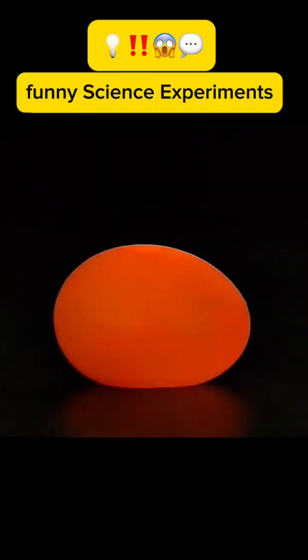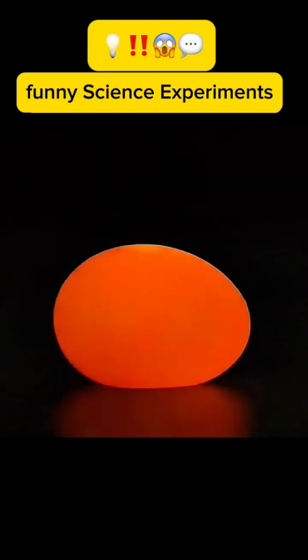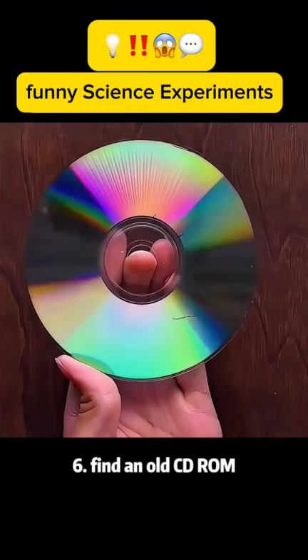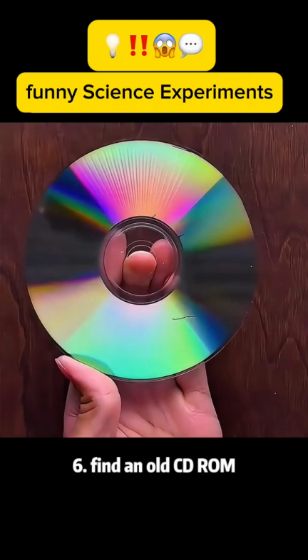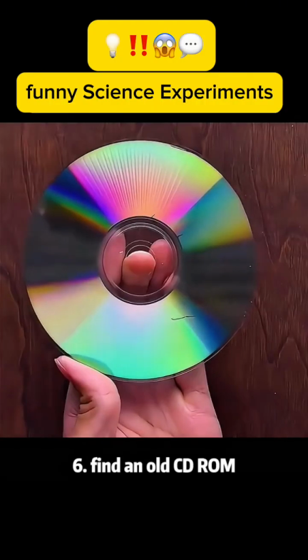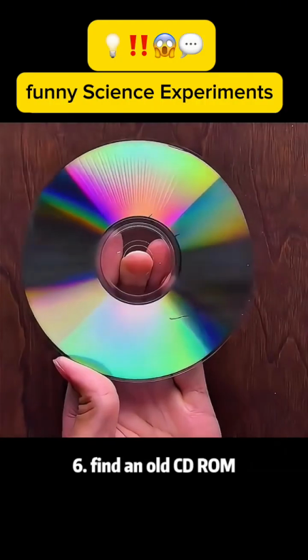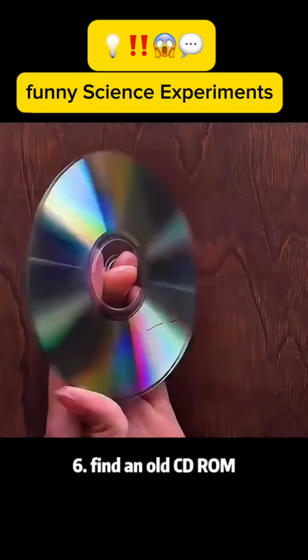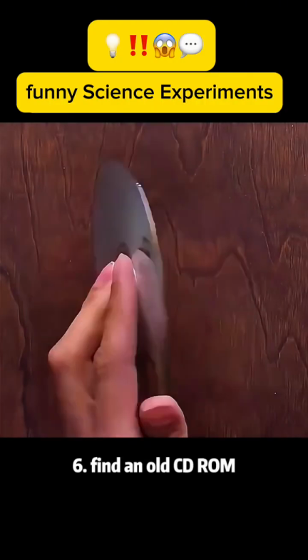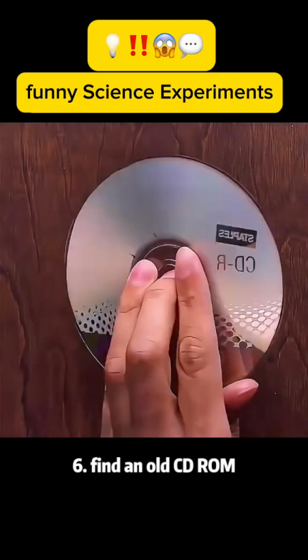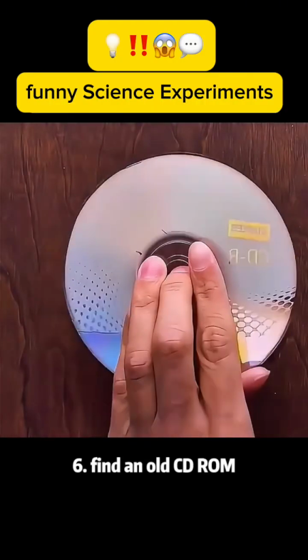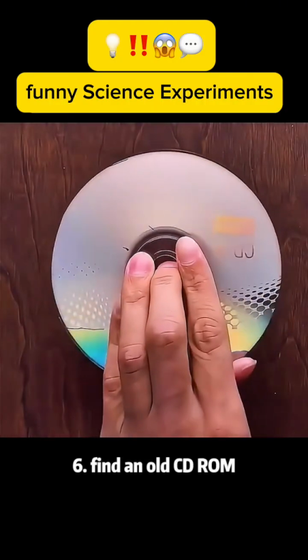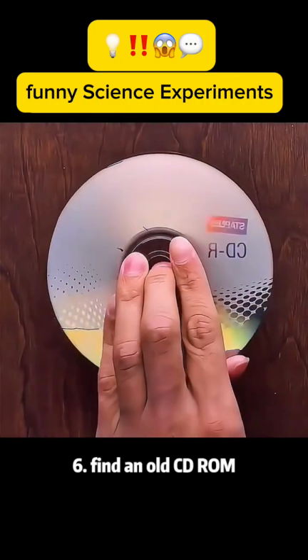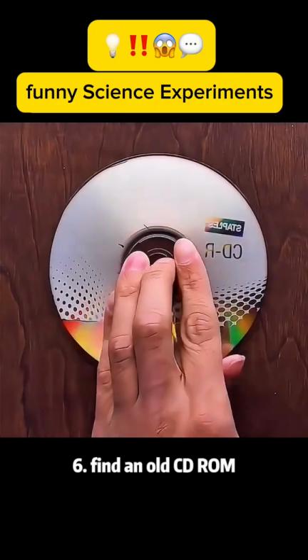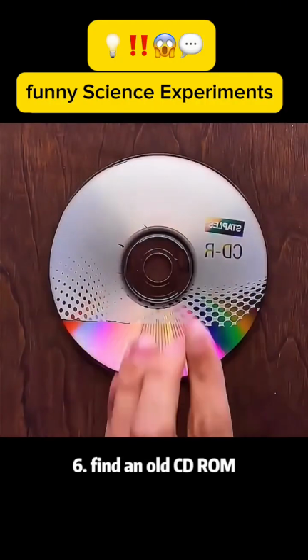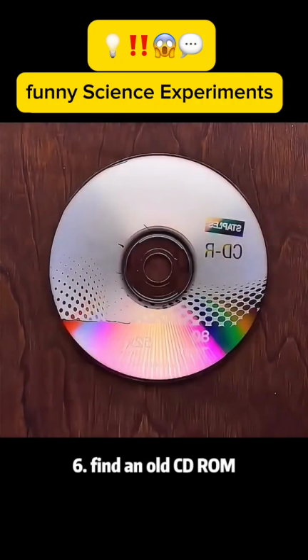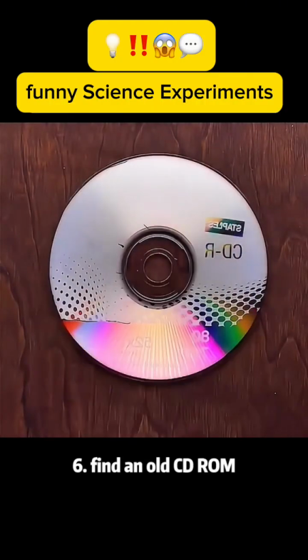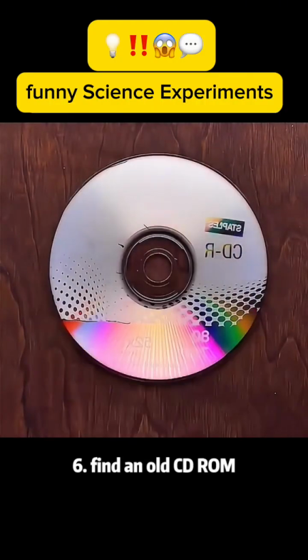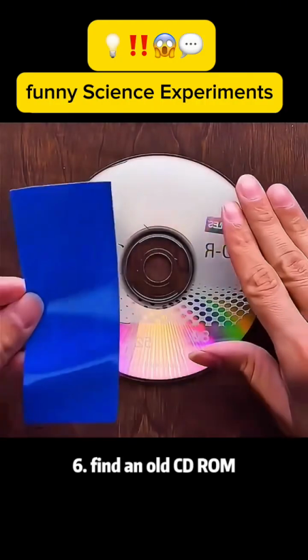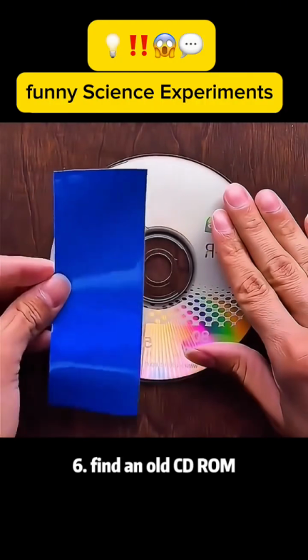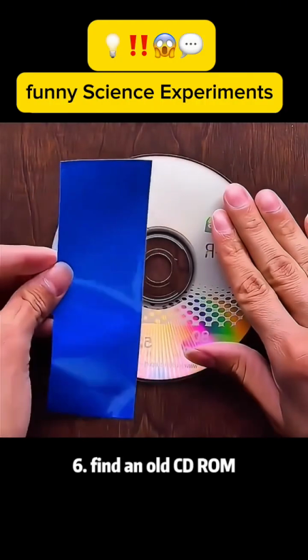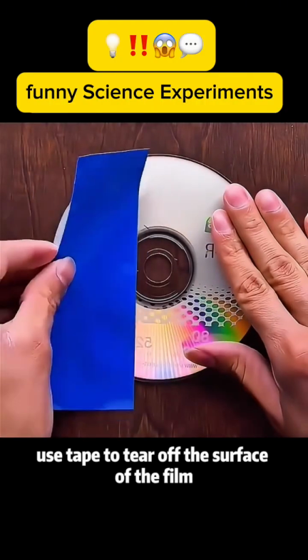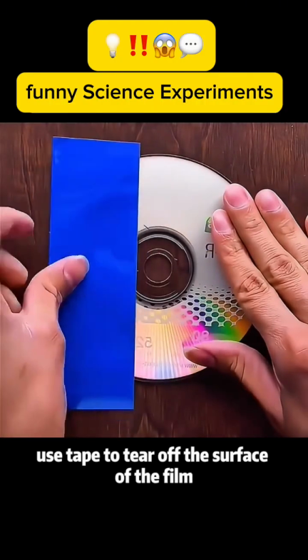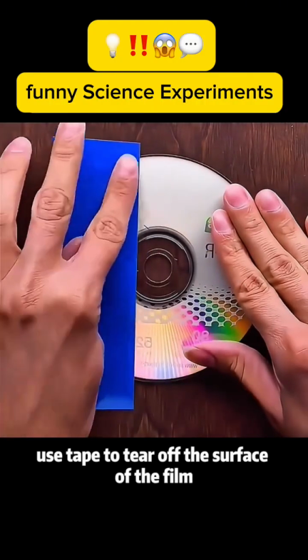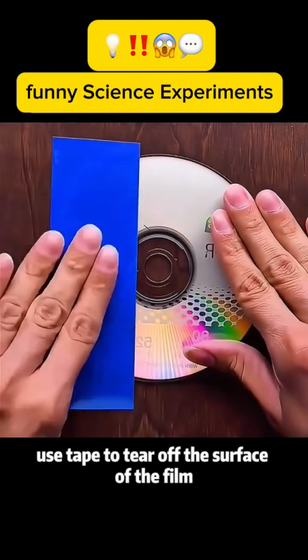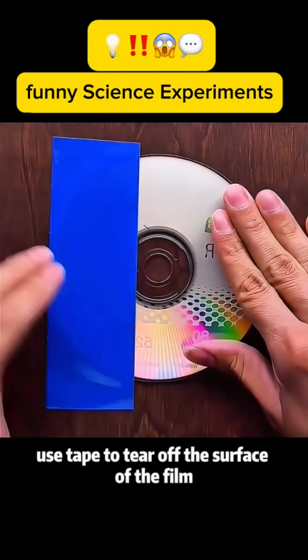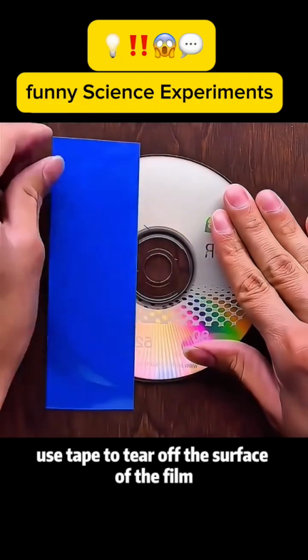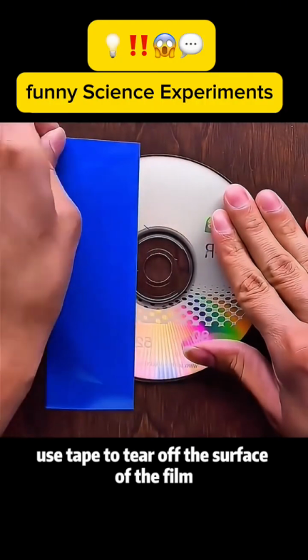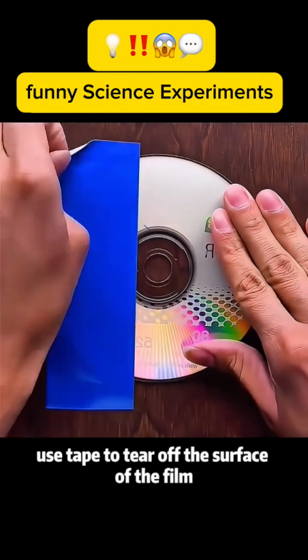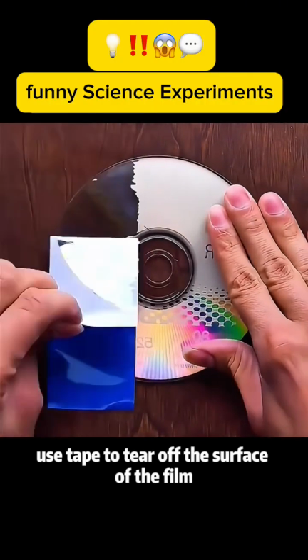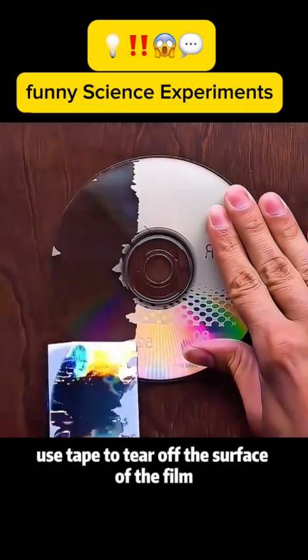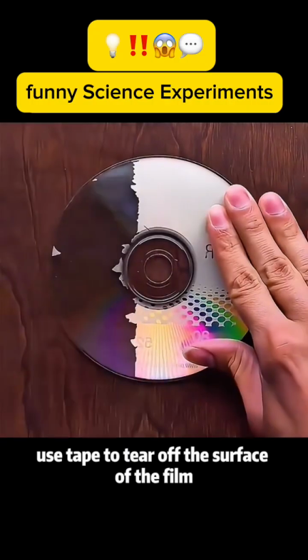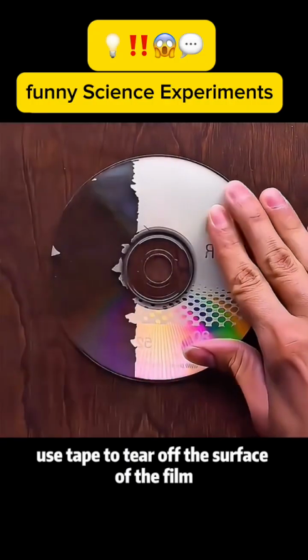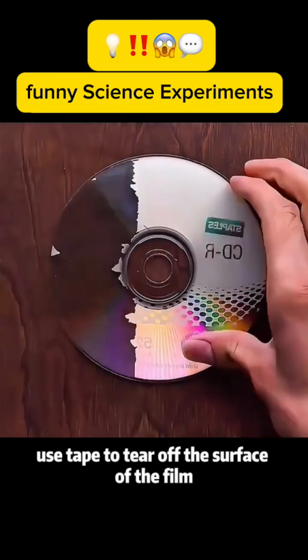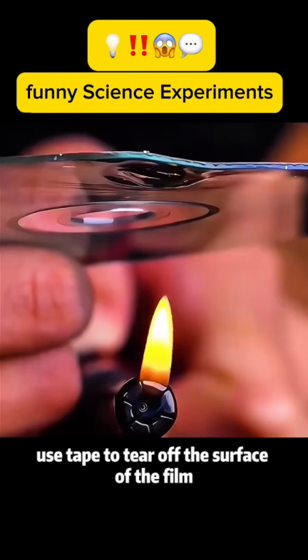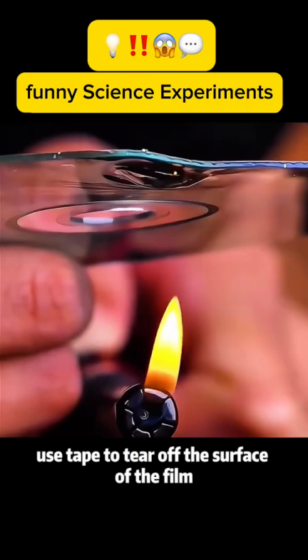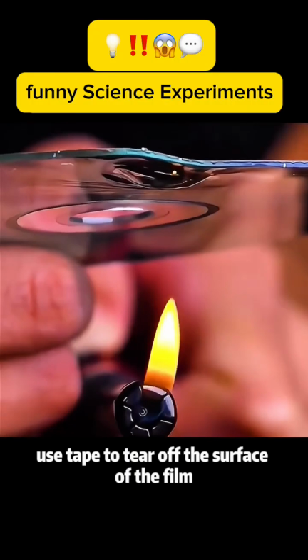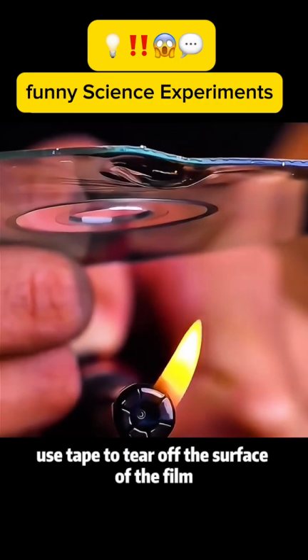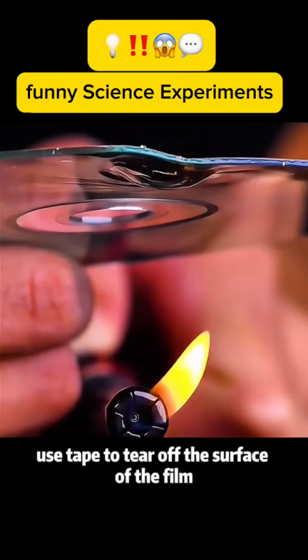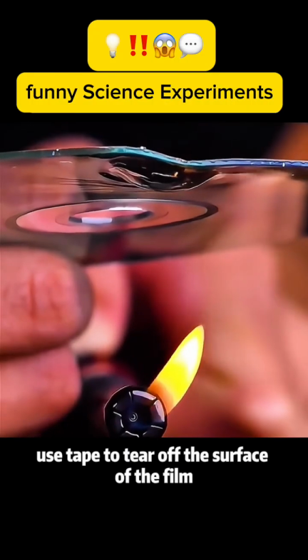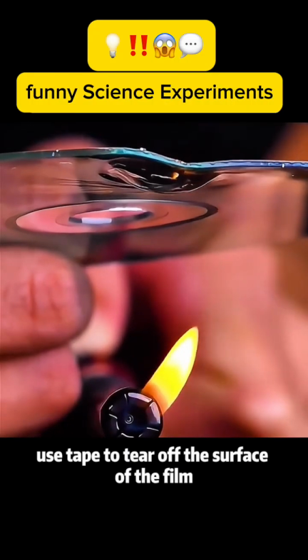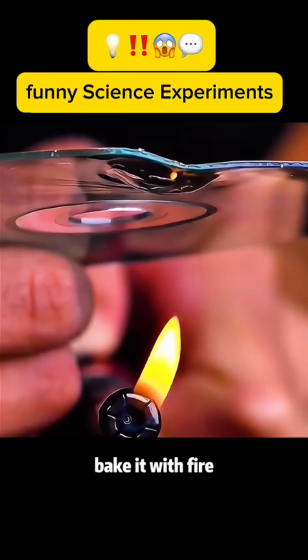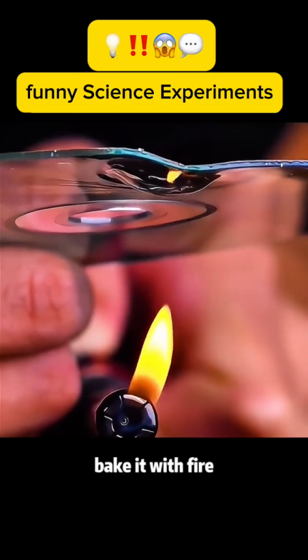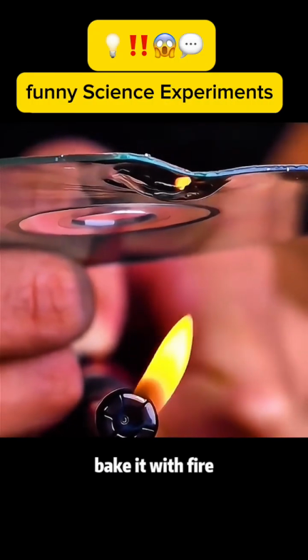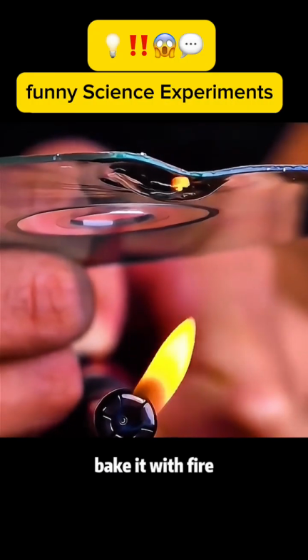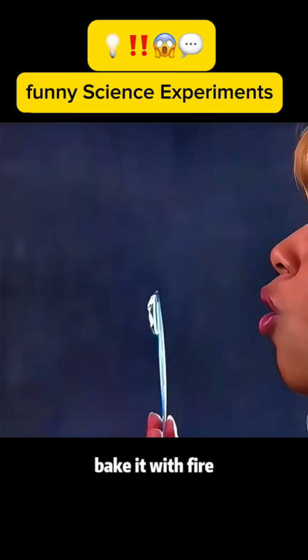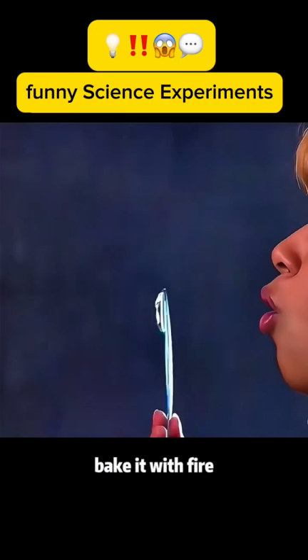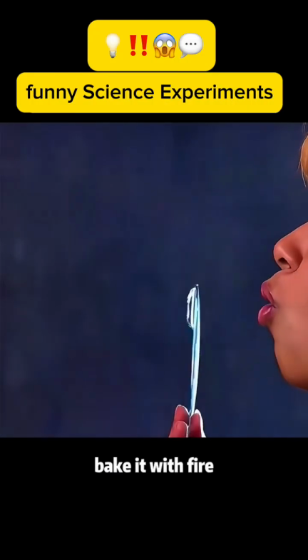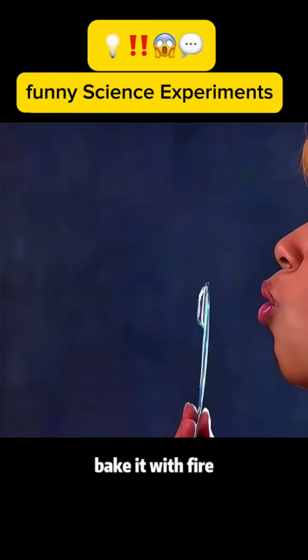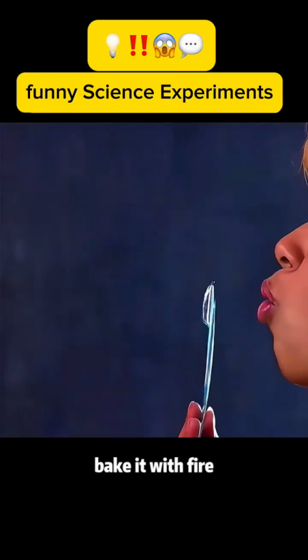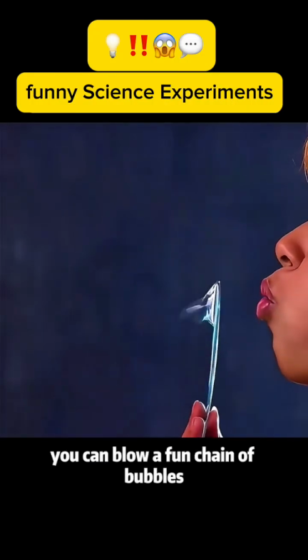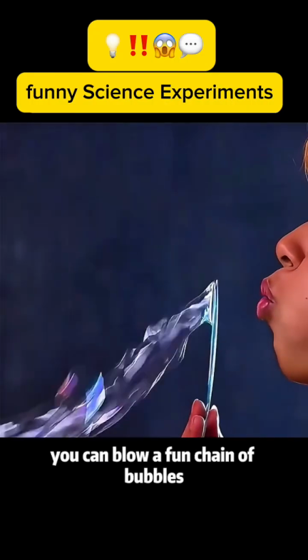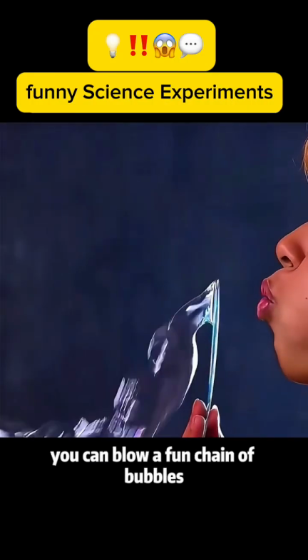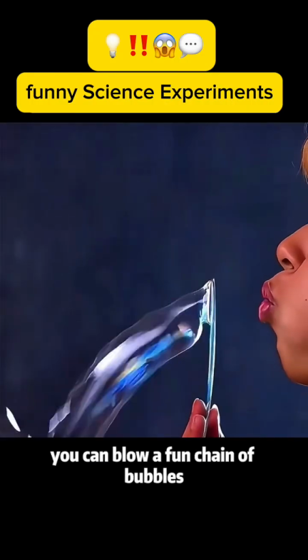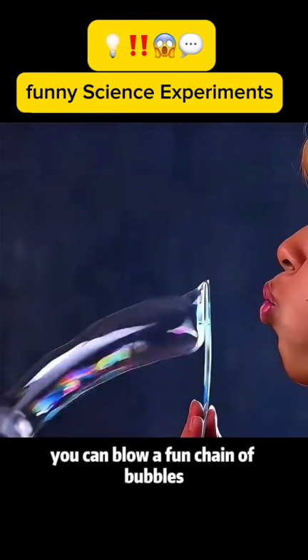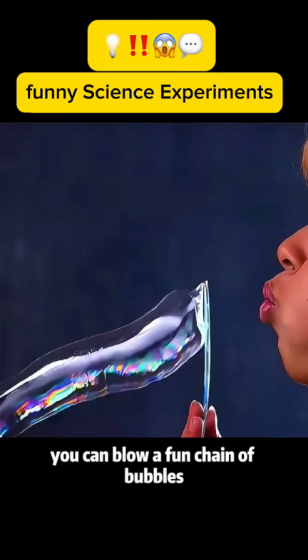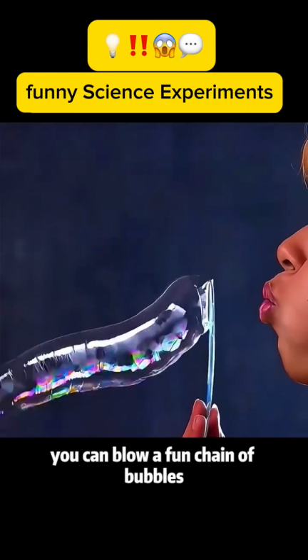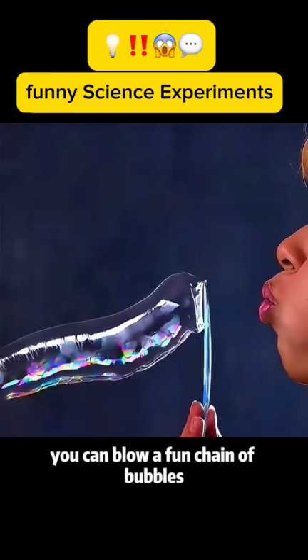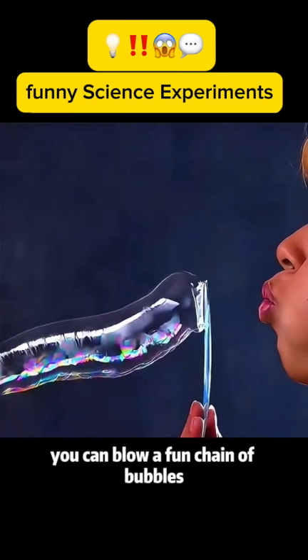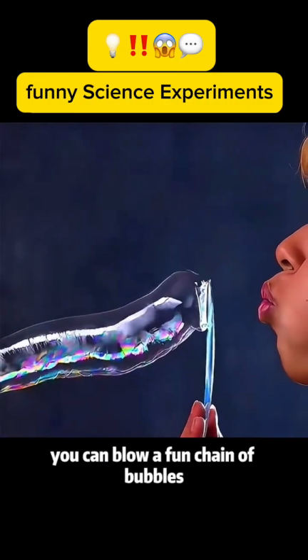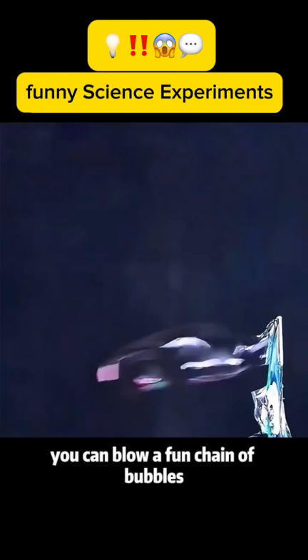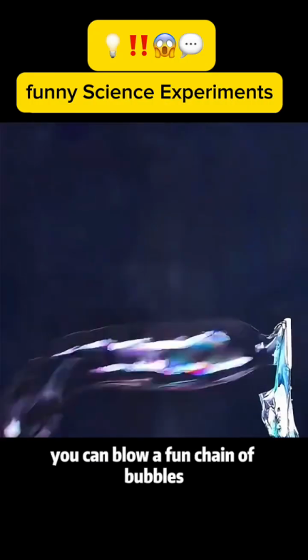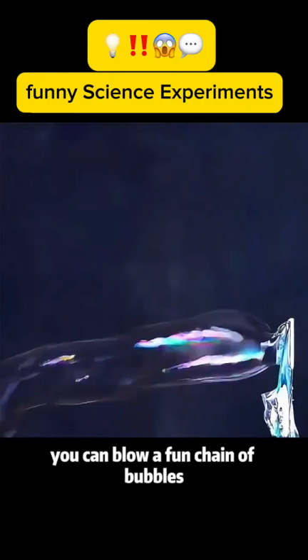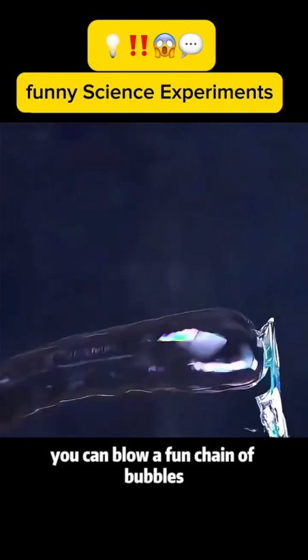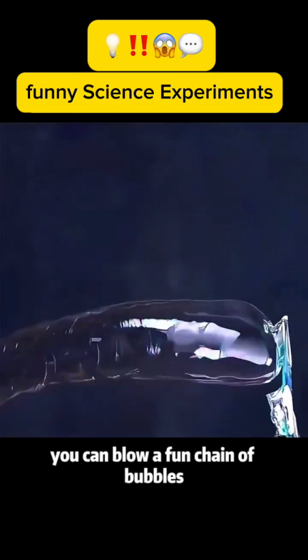Experiment 6: Find an old CD-ROM. Use tape to tear off the surface film. Bake it with fire. You can blow a fun chain of bubbles.